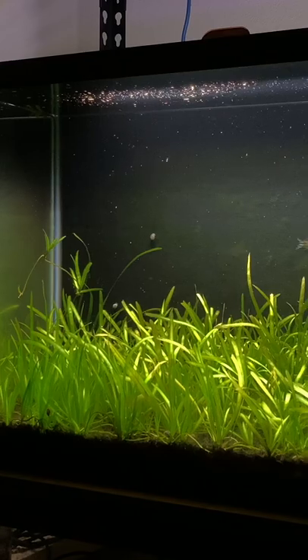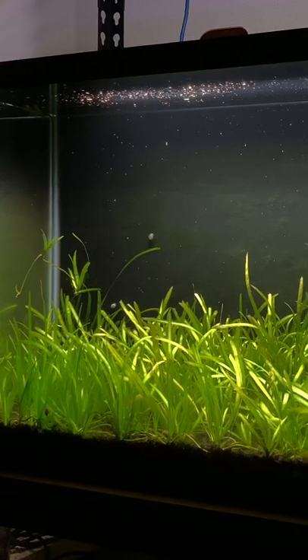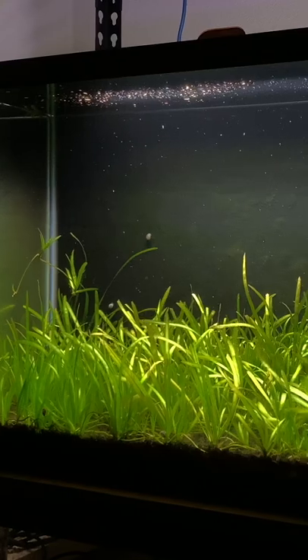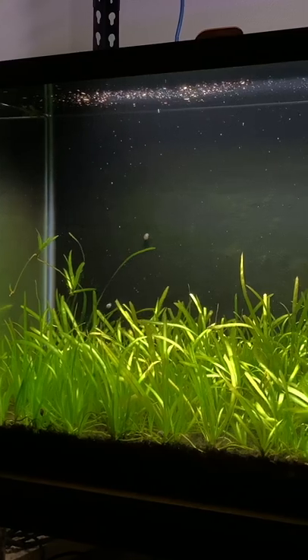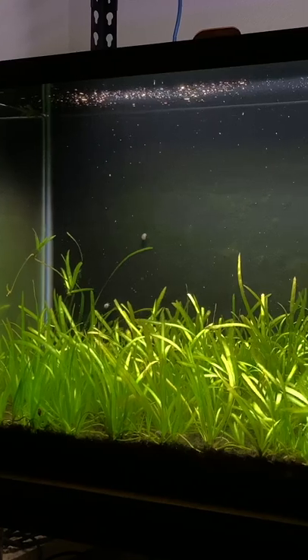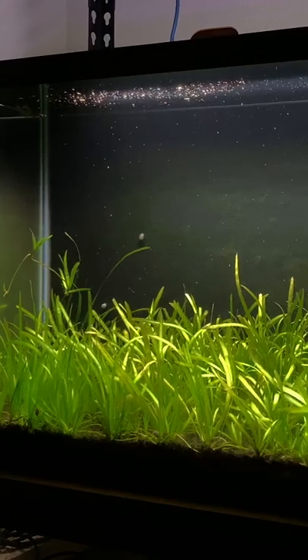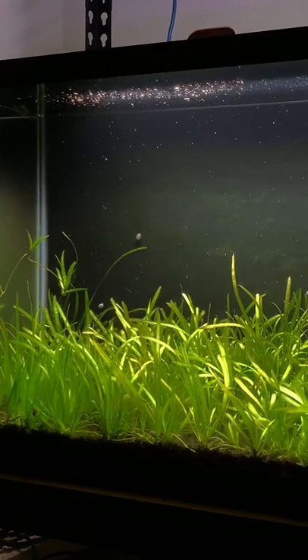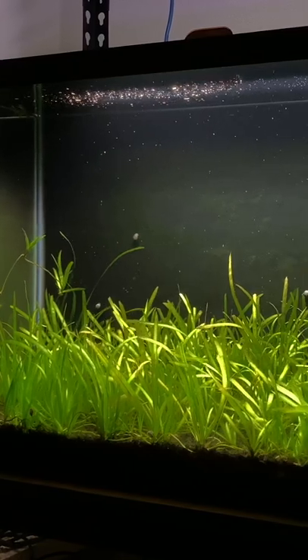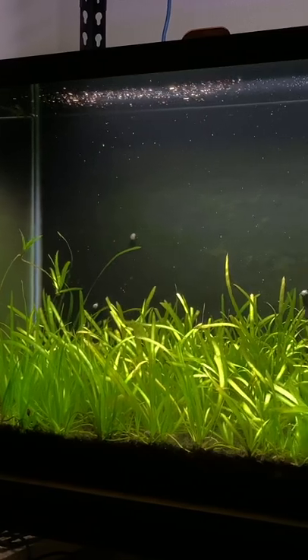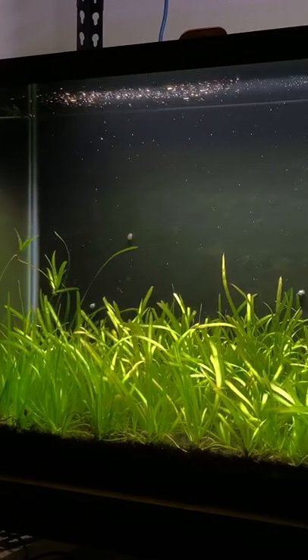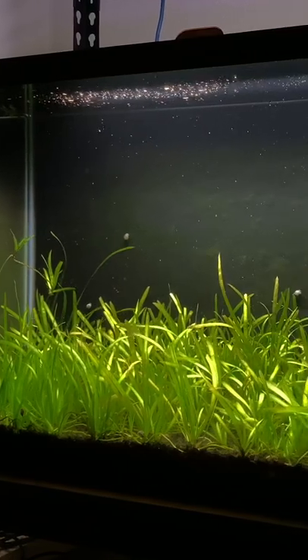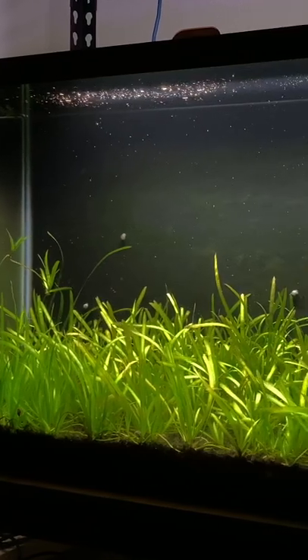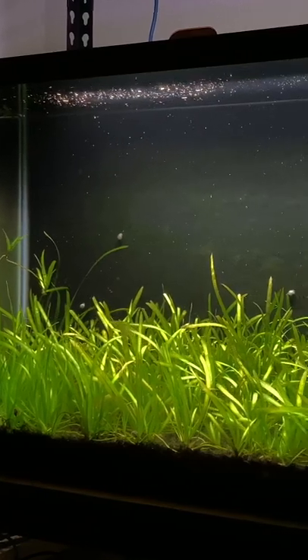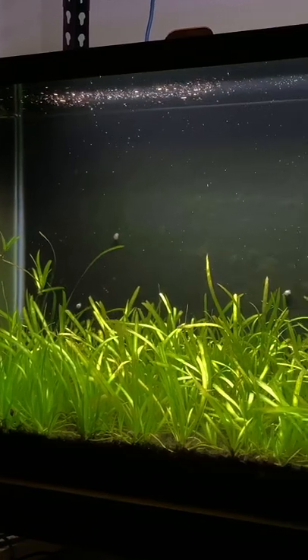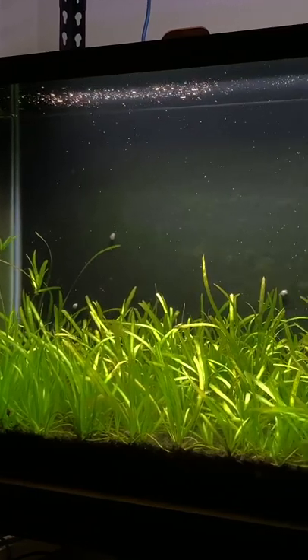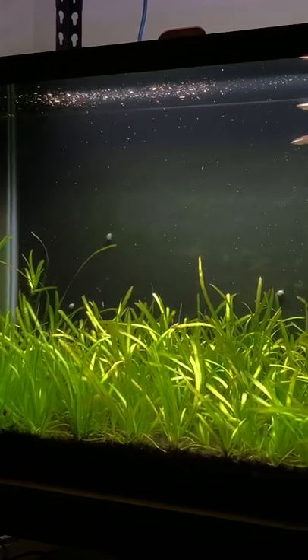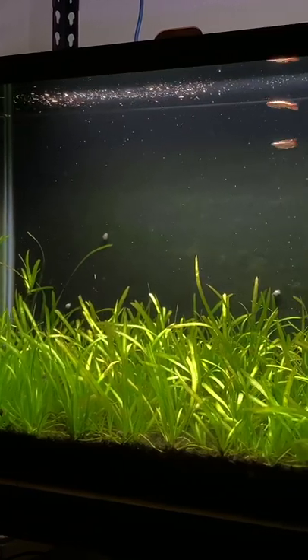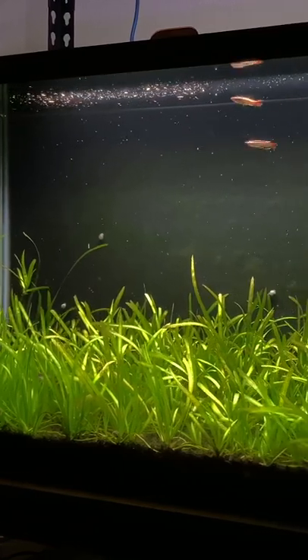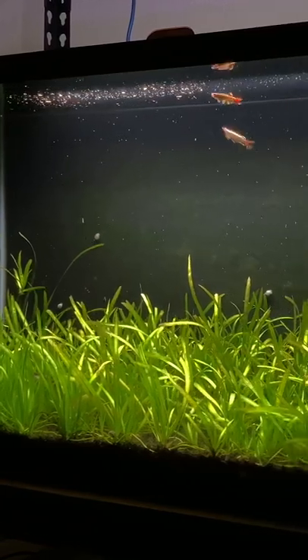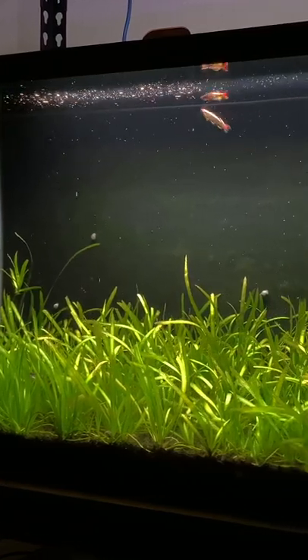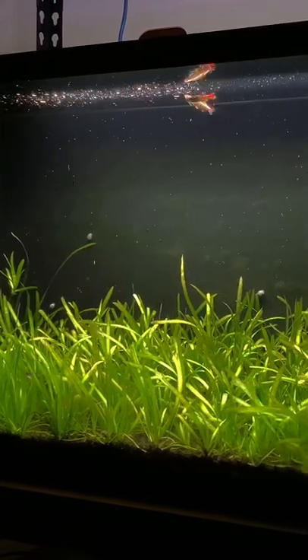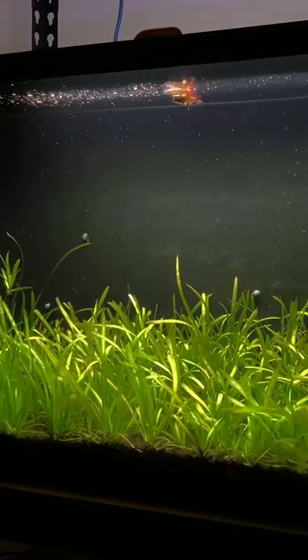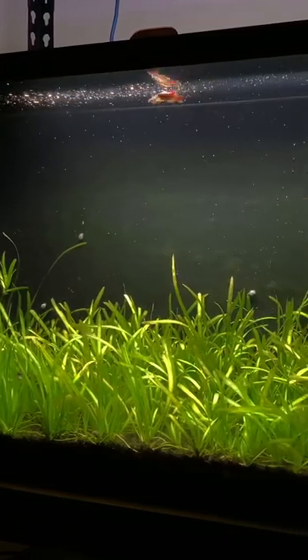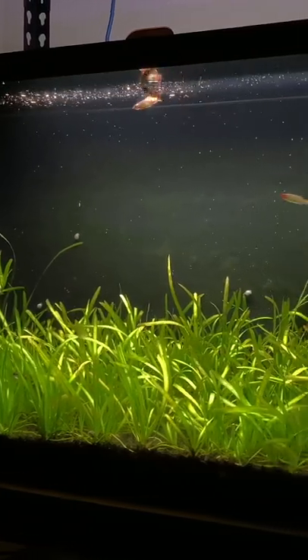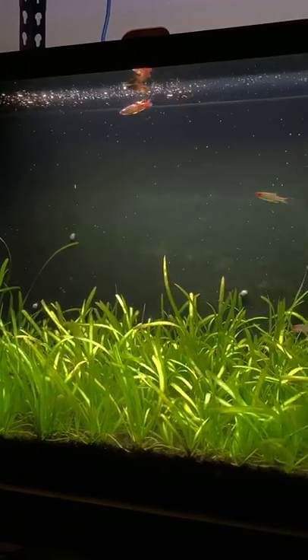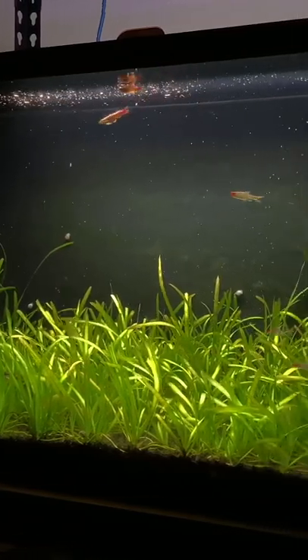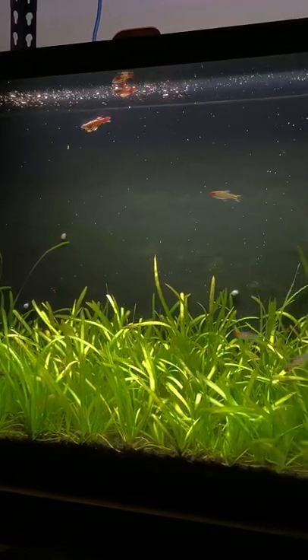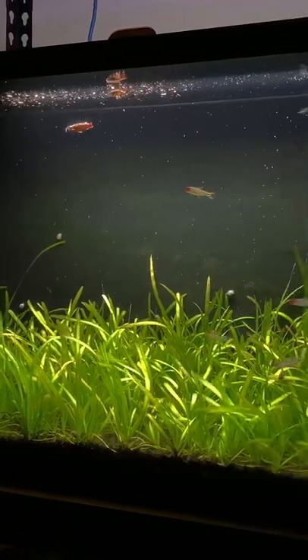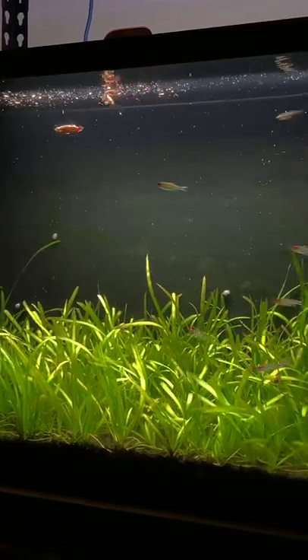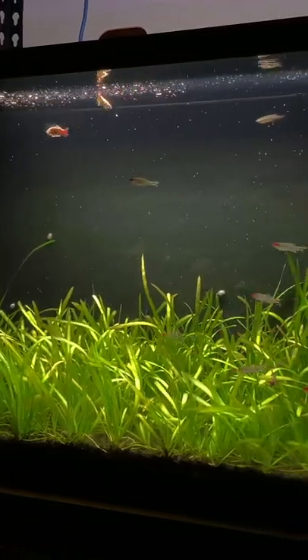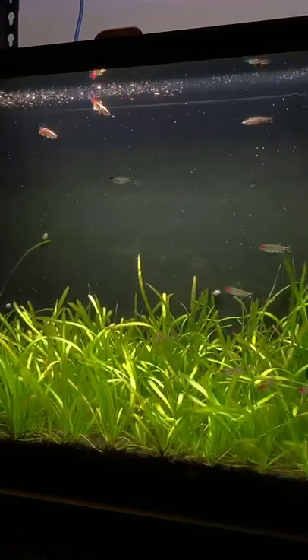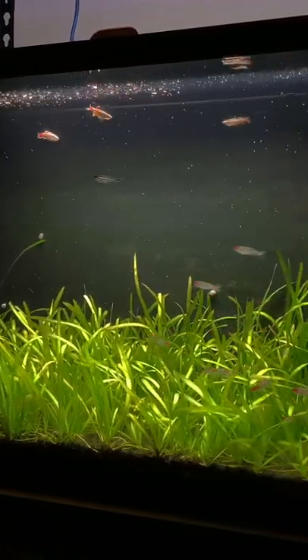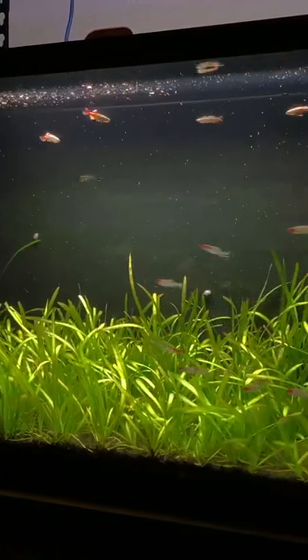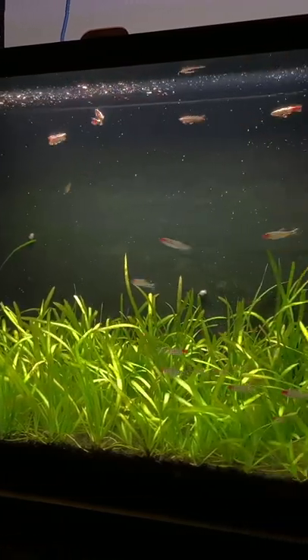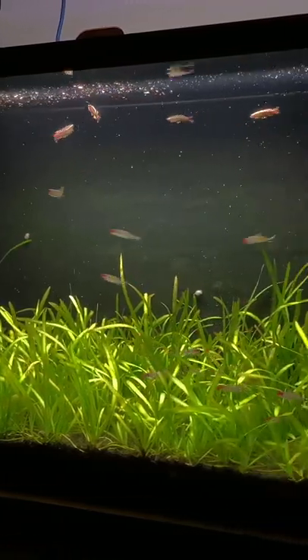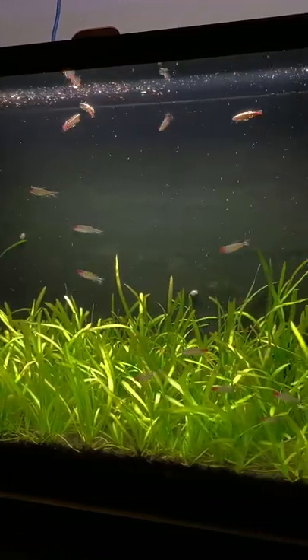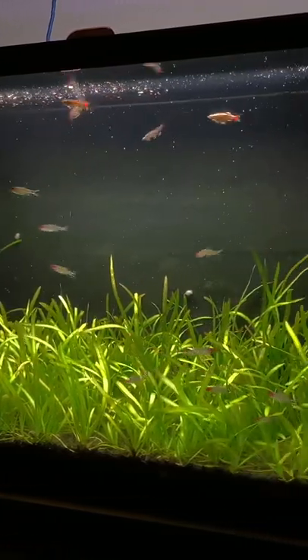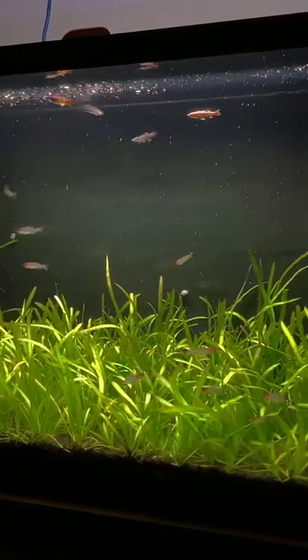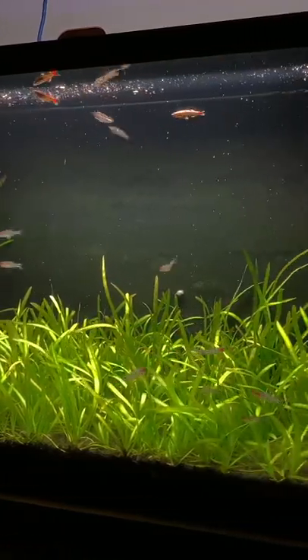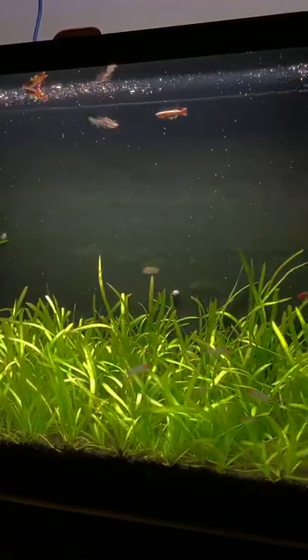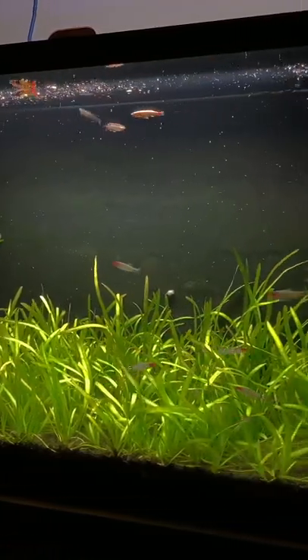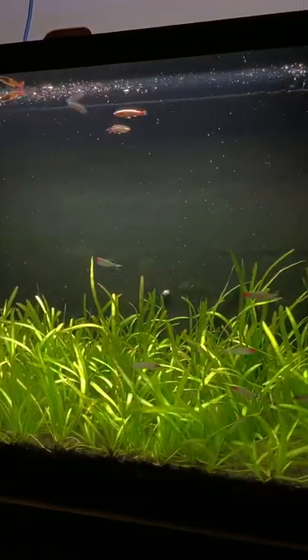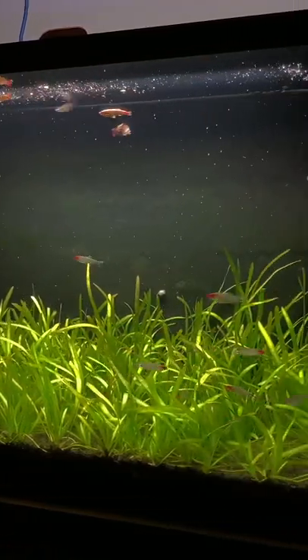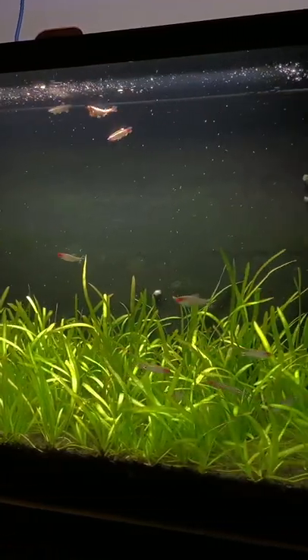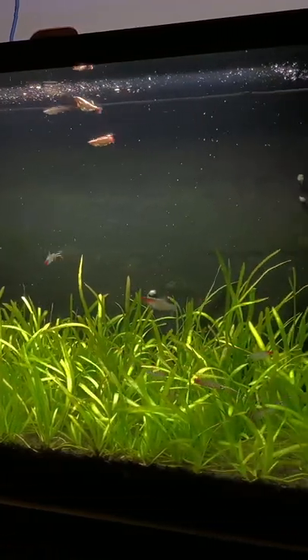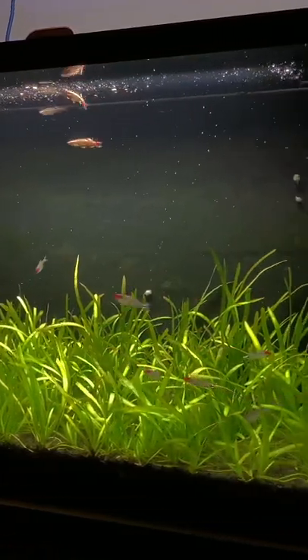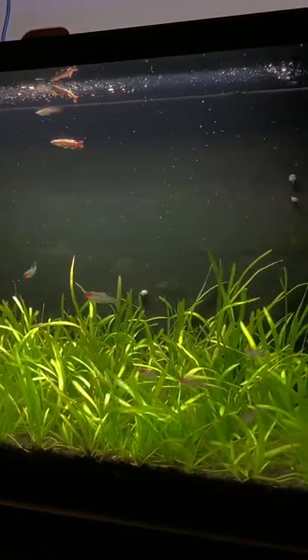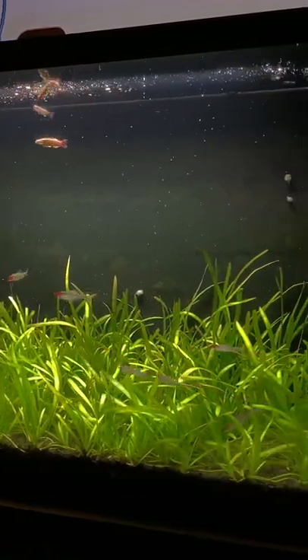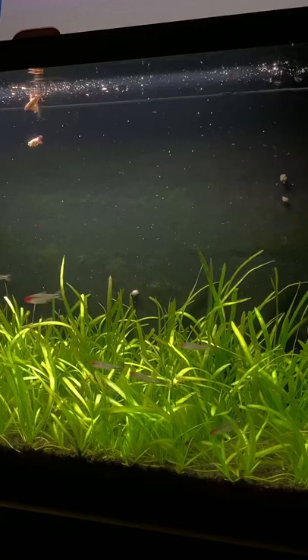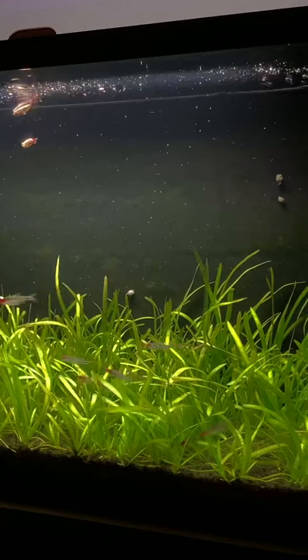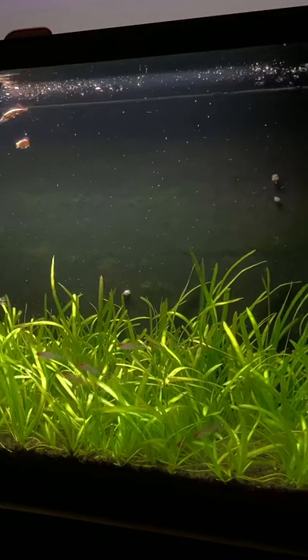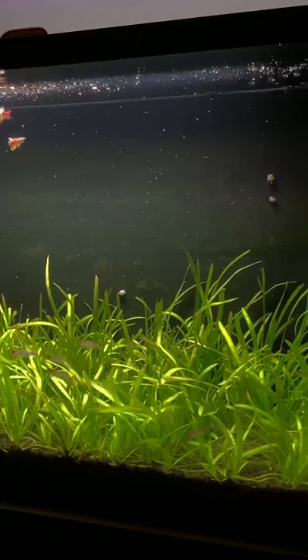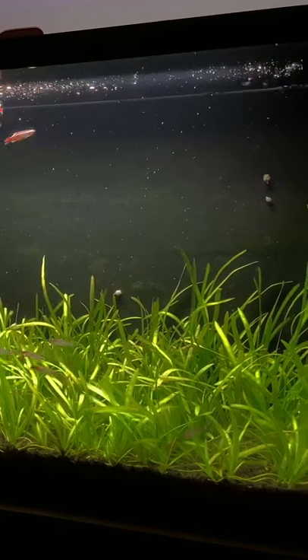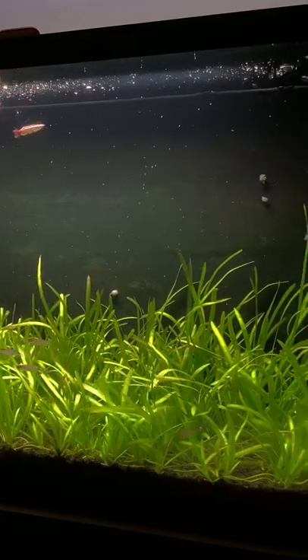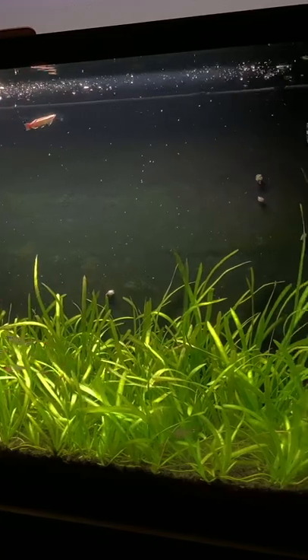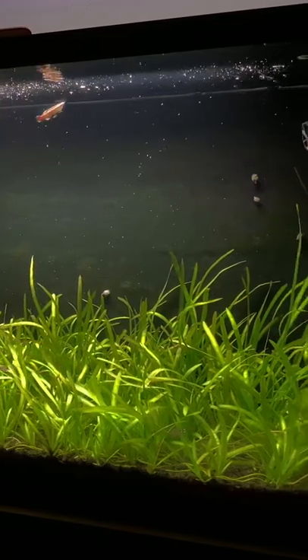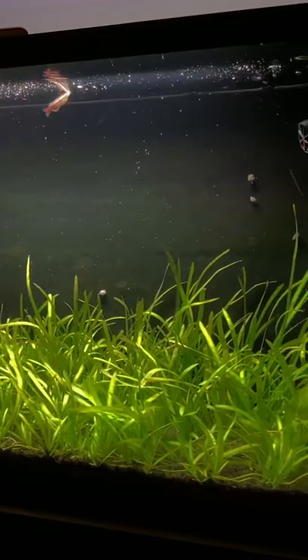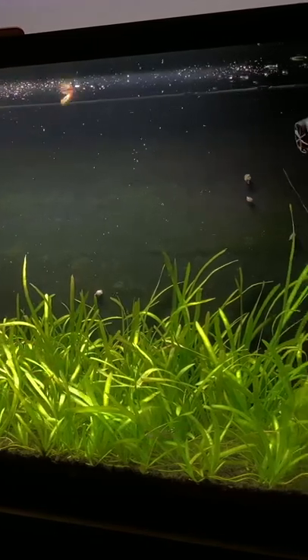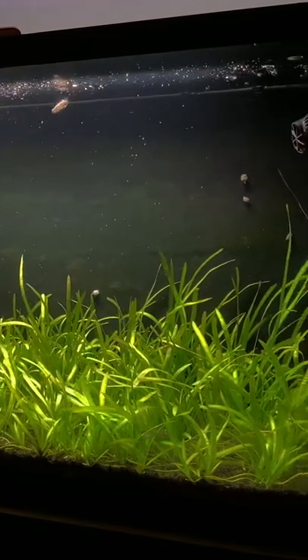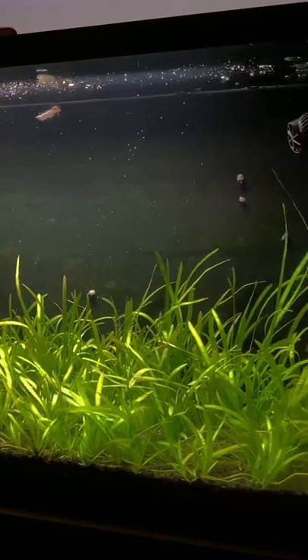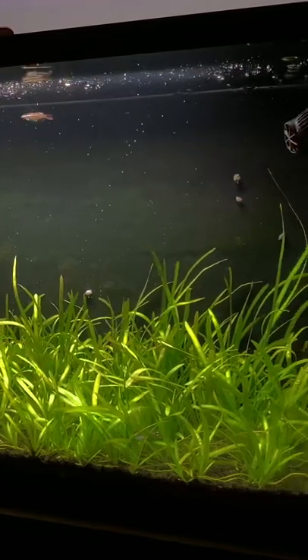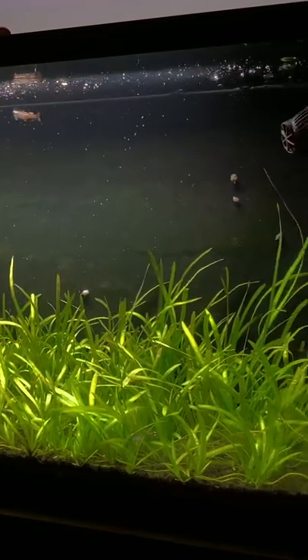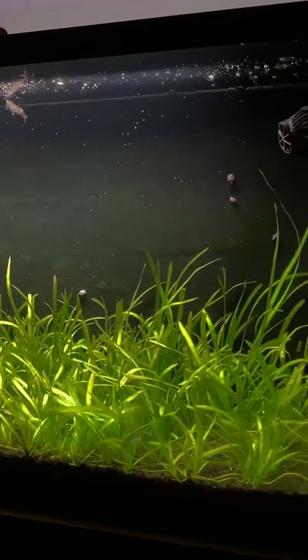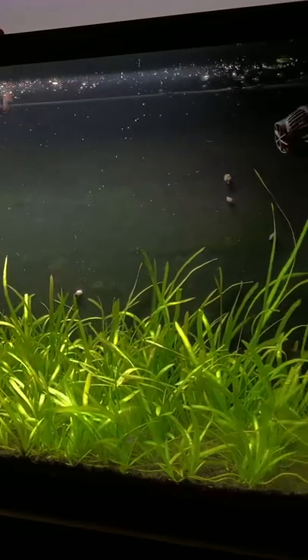In this video, I'm going to give you my top three tips to a successful planted tank just like this one.